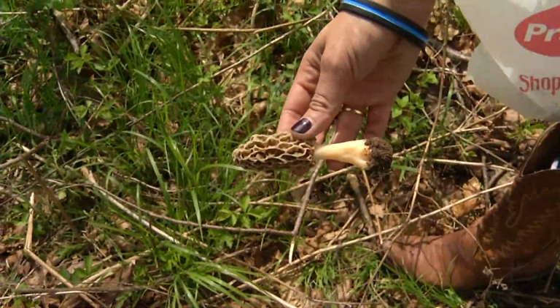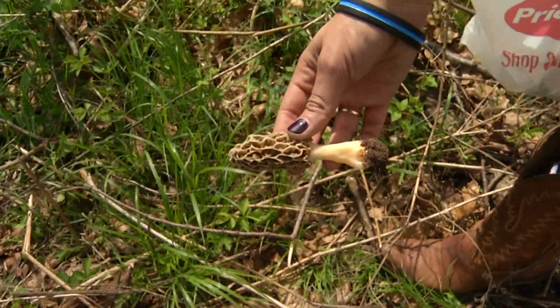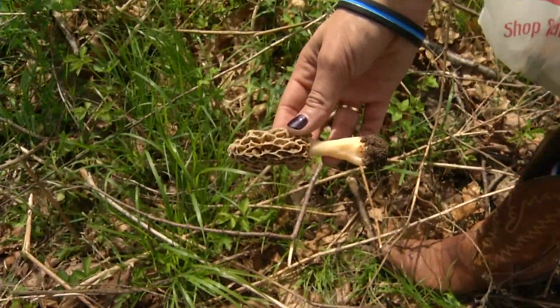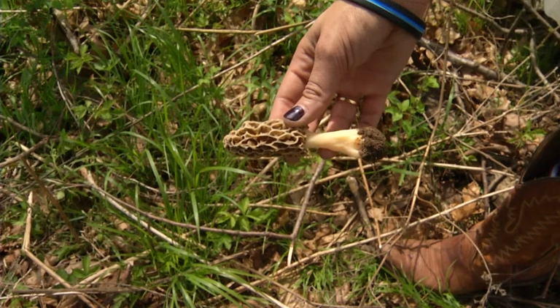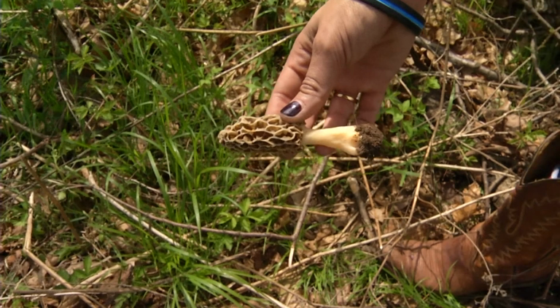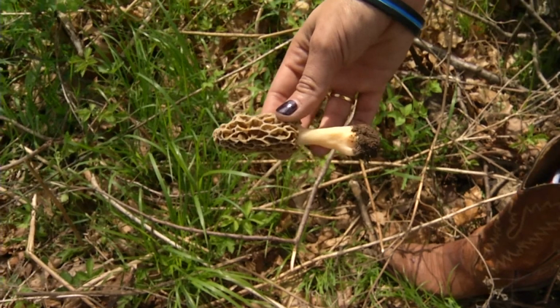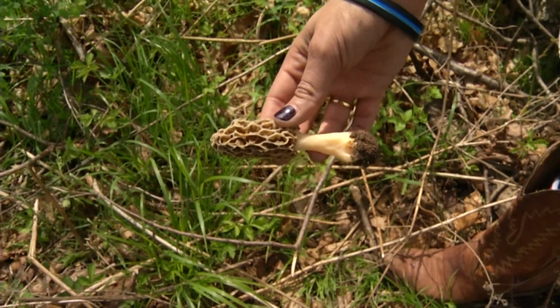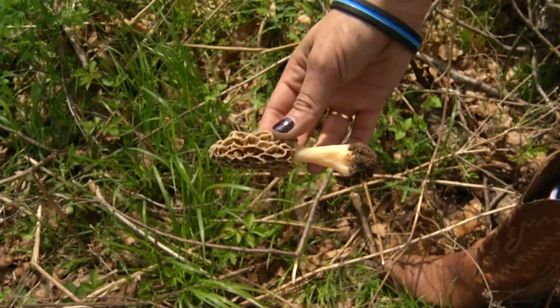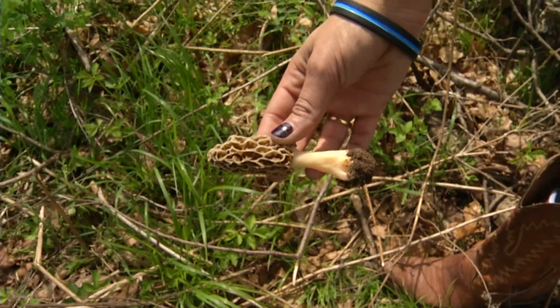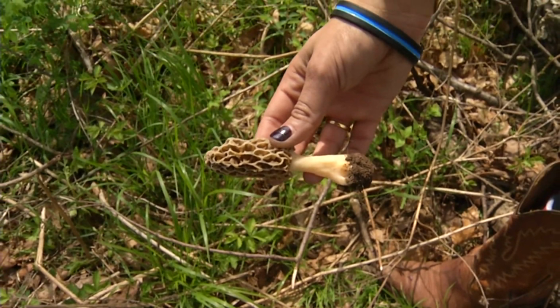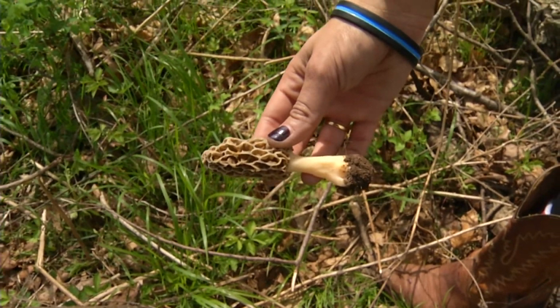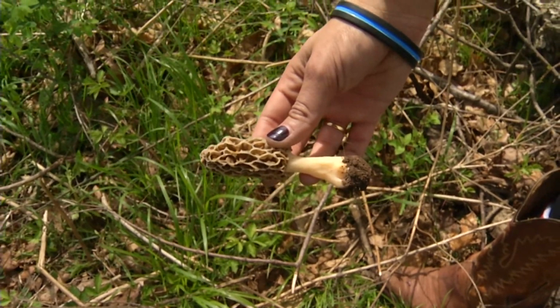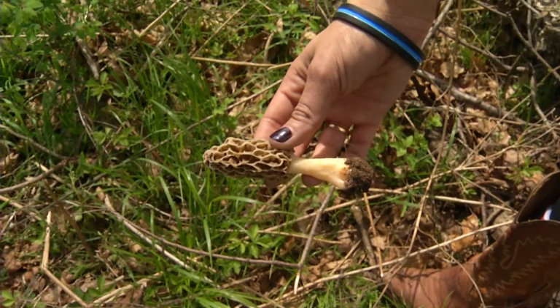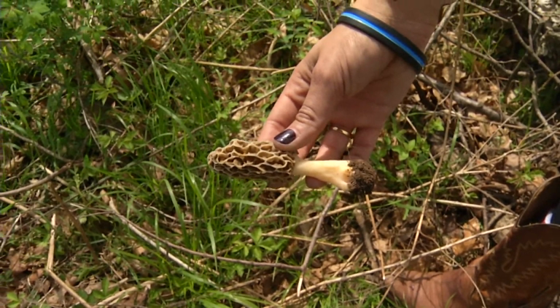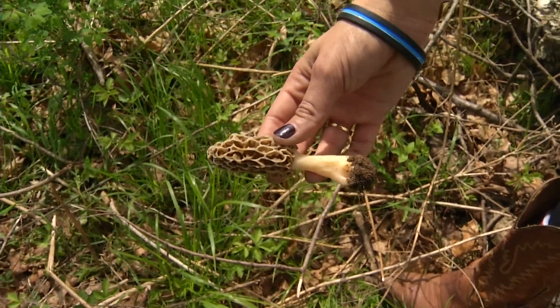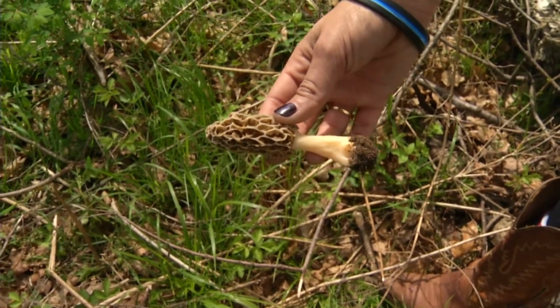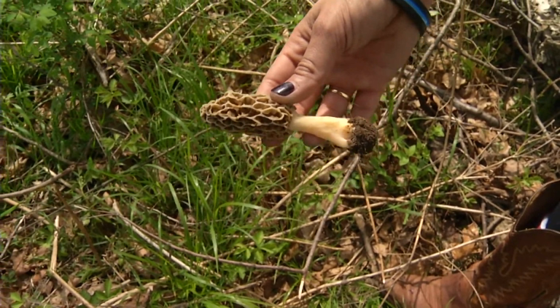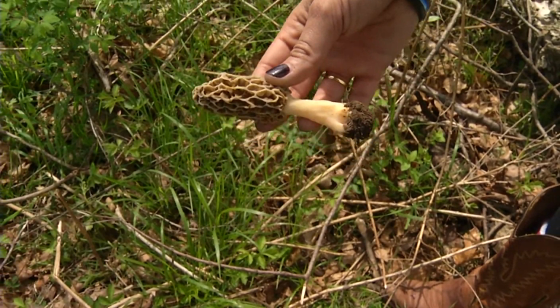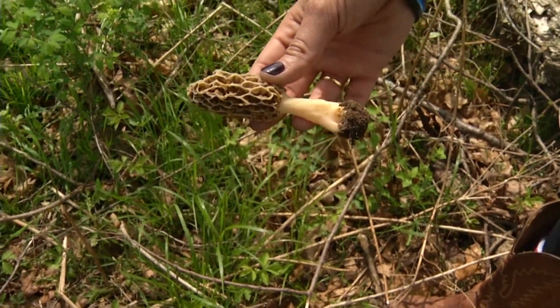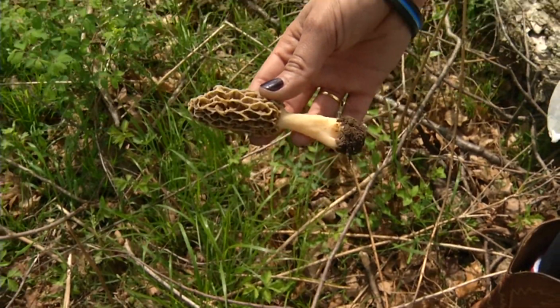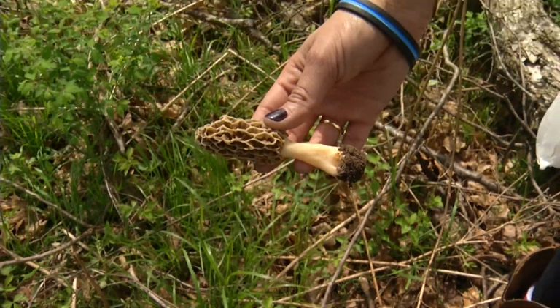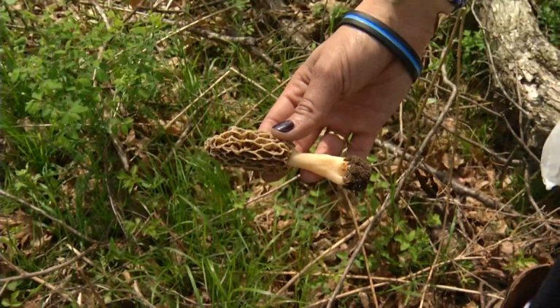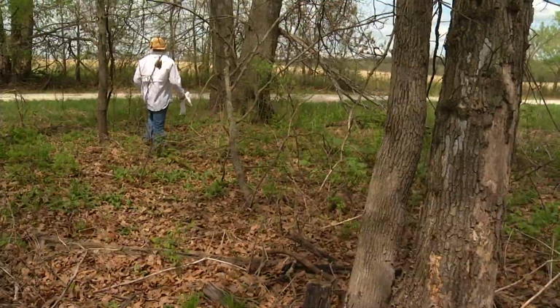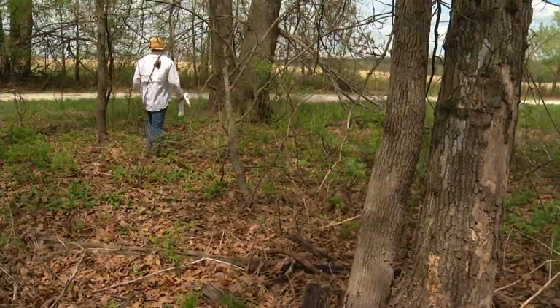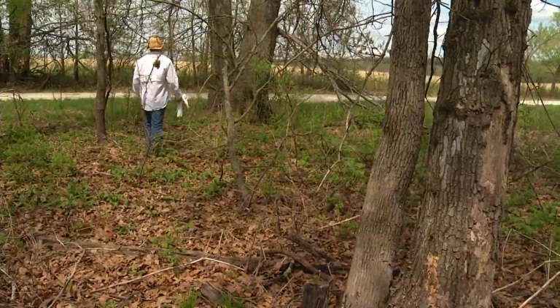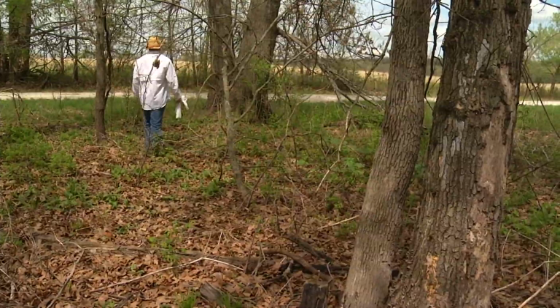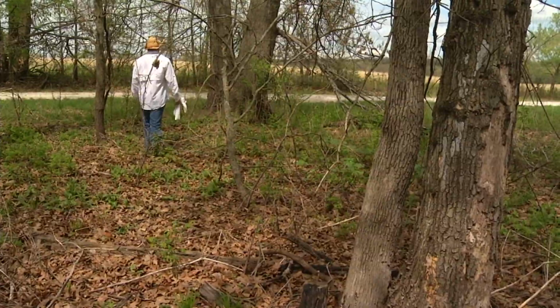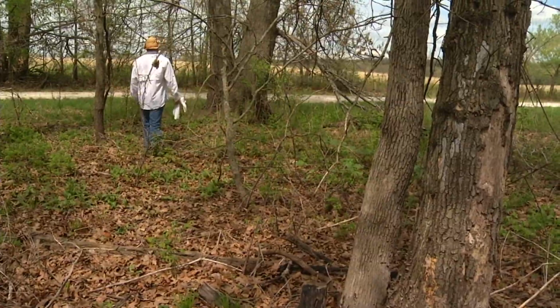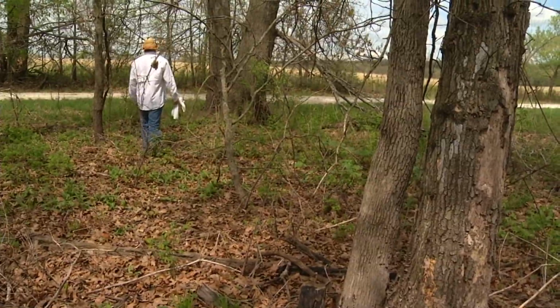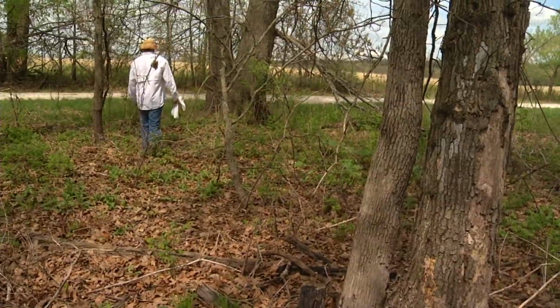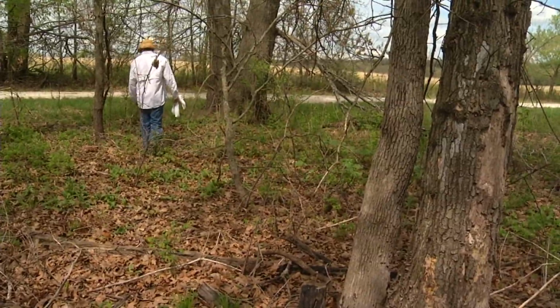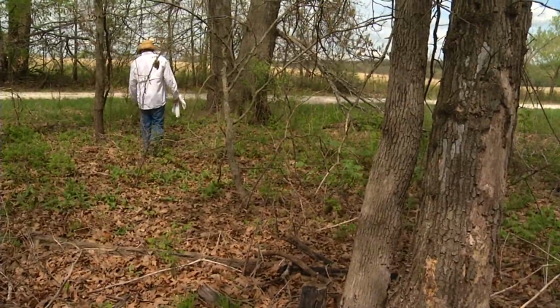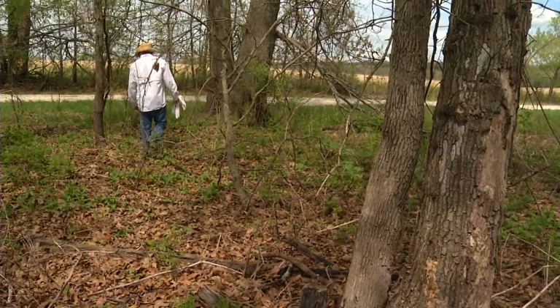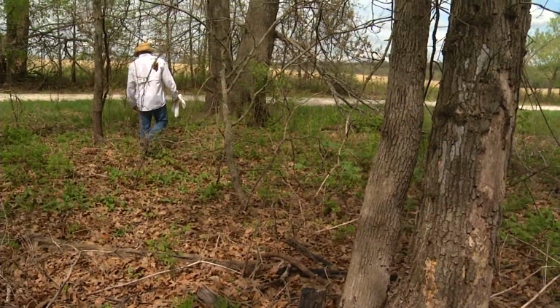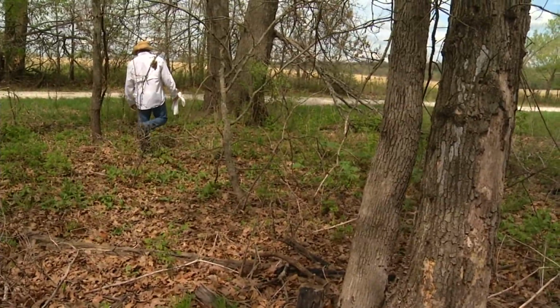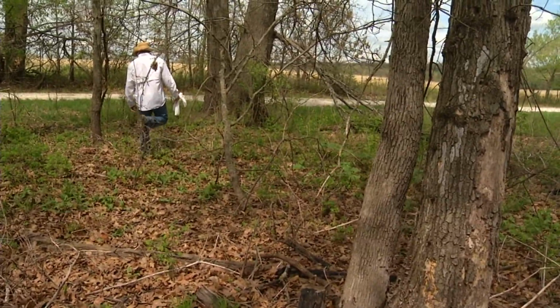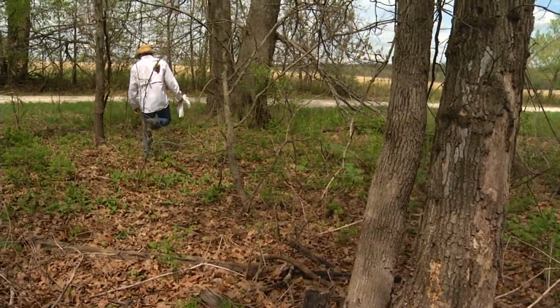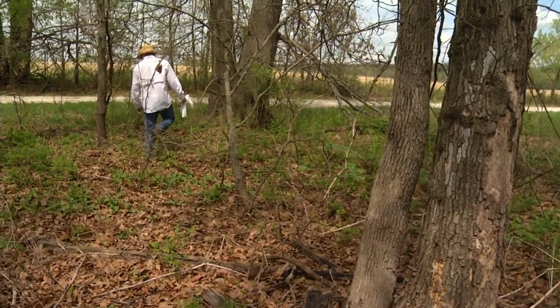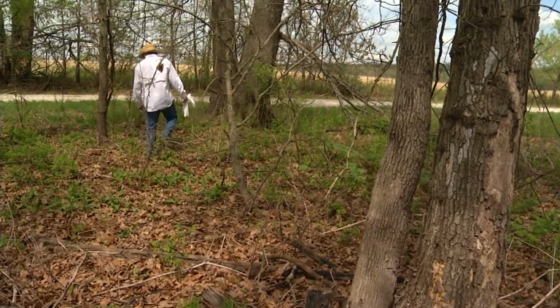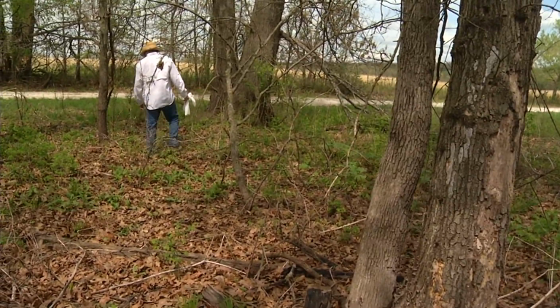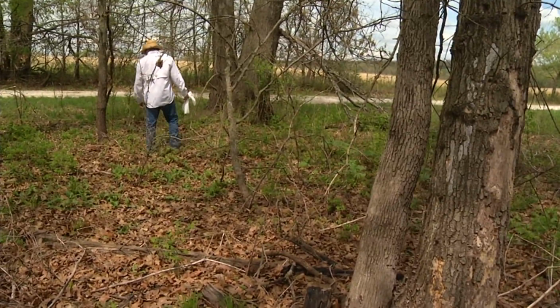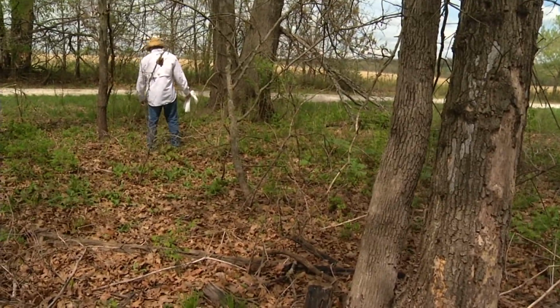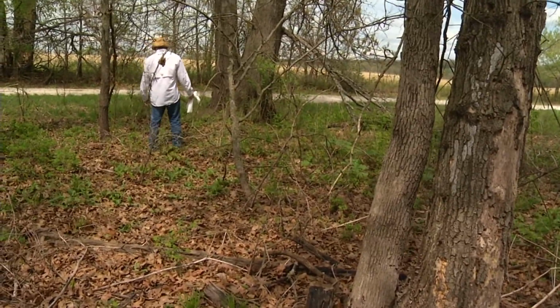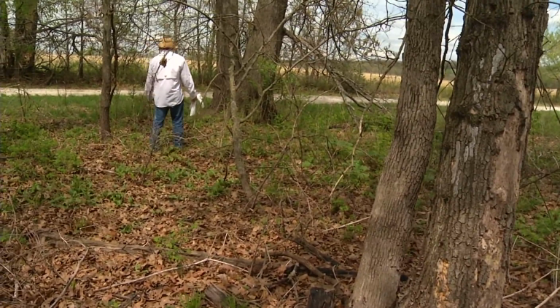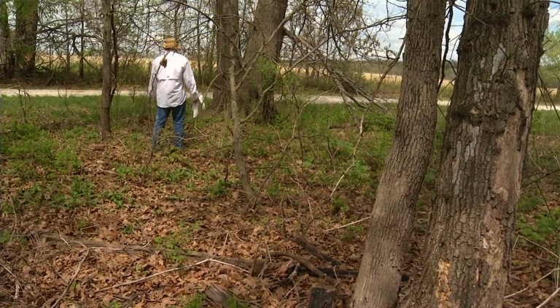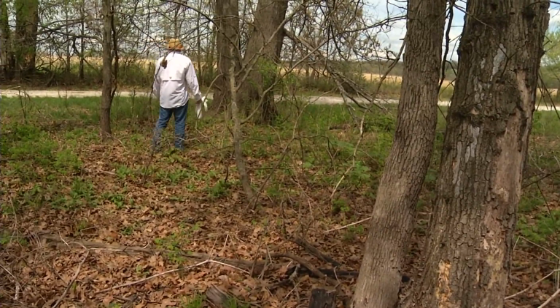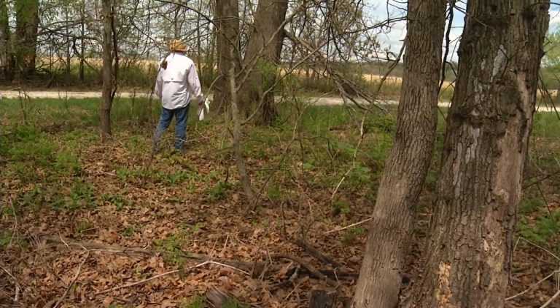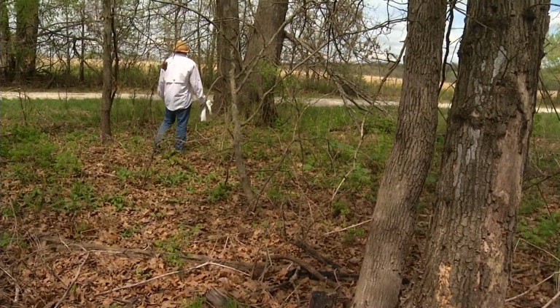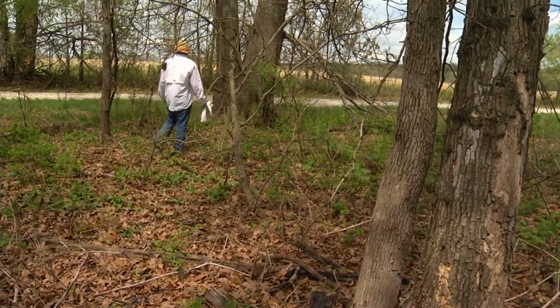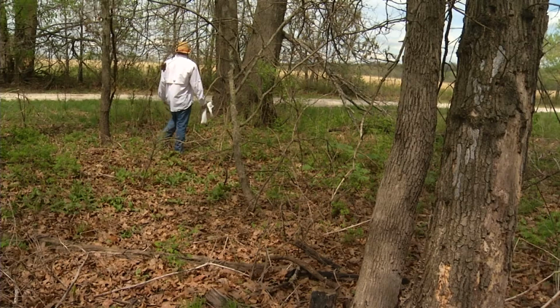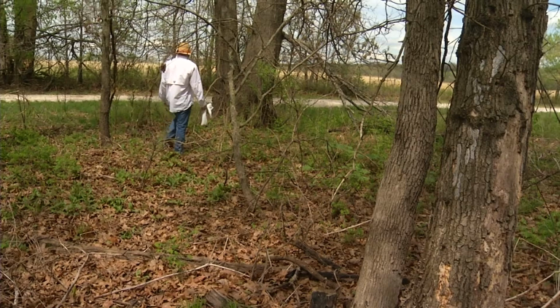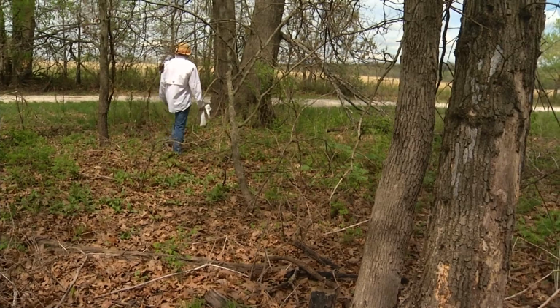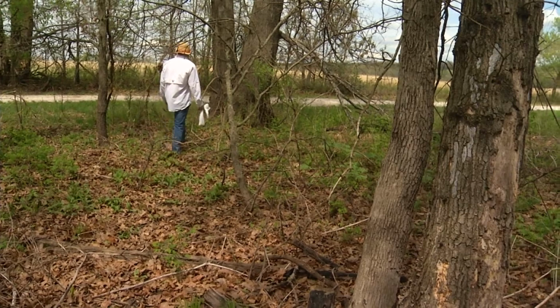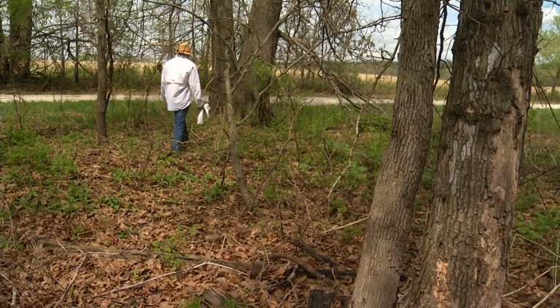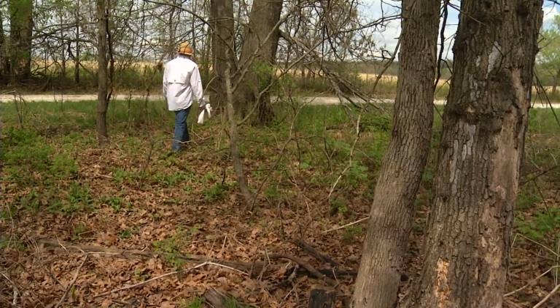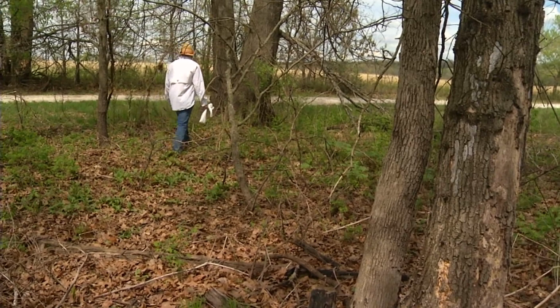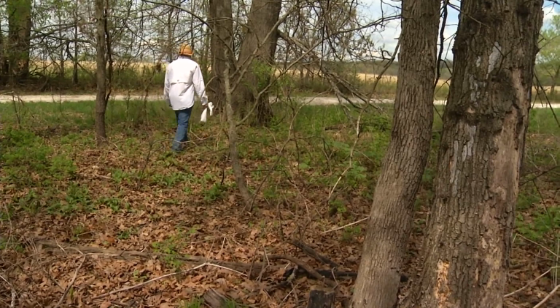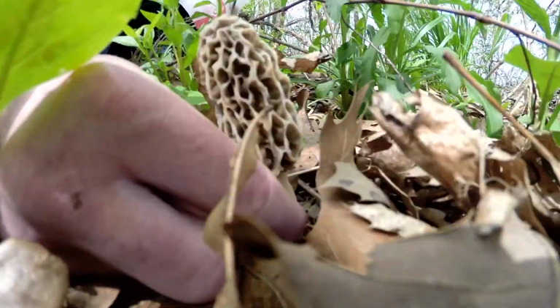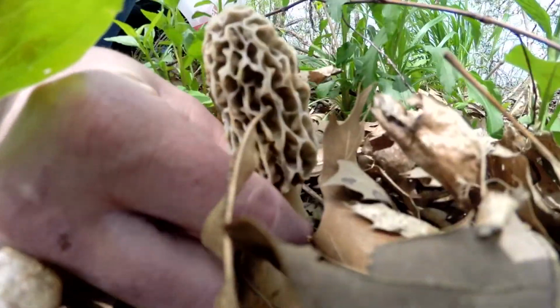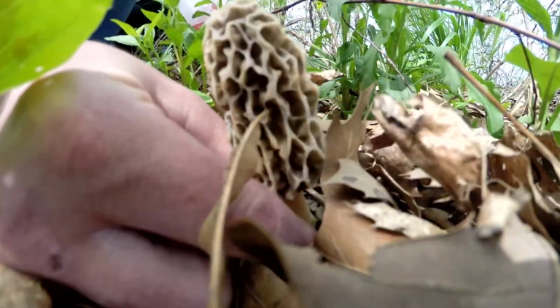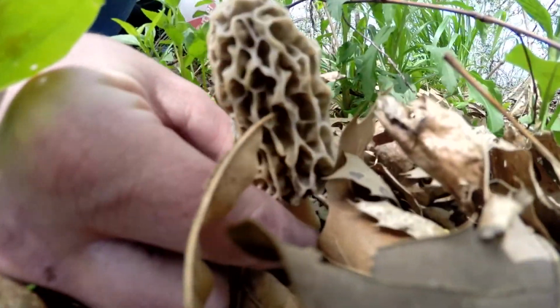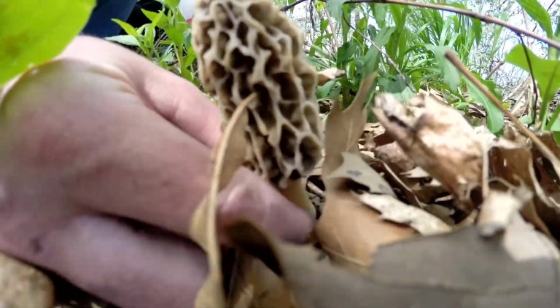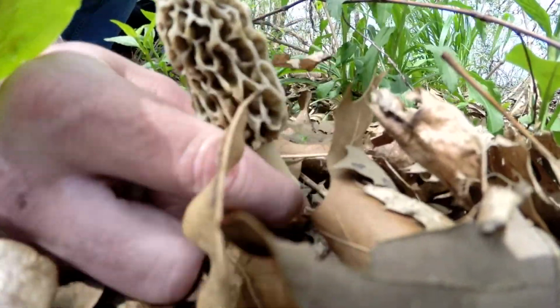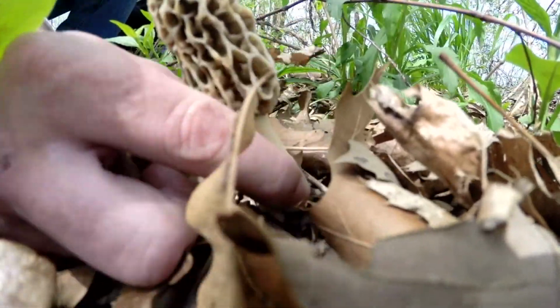I guess it's all in the hunt. It's all in the hunt. And just like that, Derek showed us how it was done. Here you go — the first one.